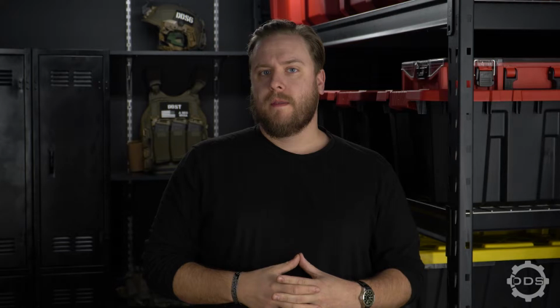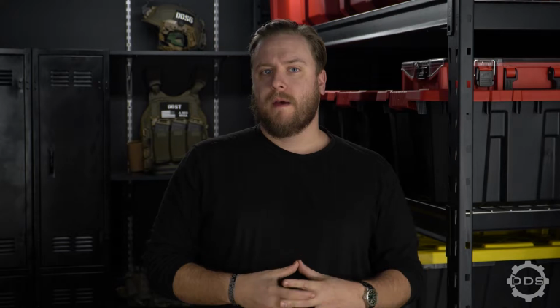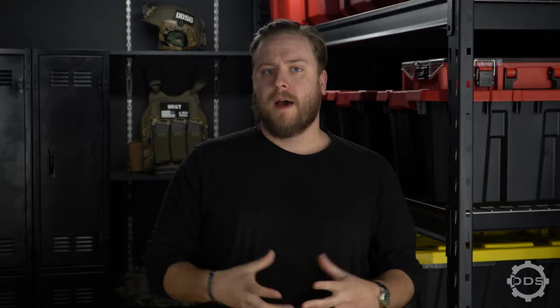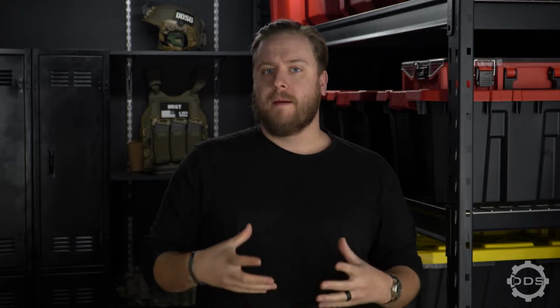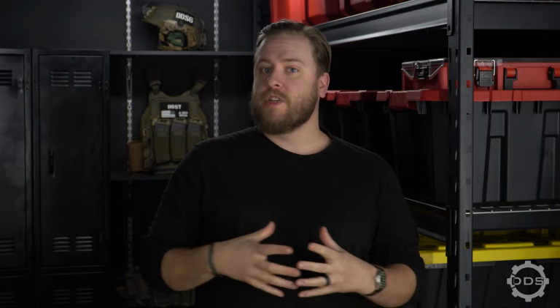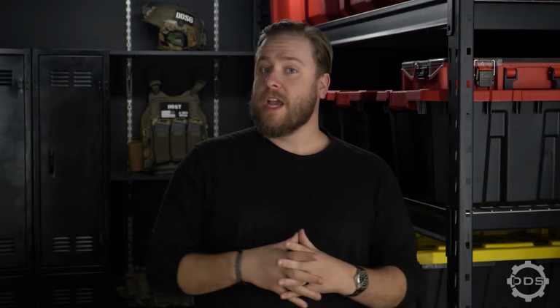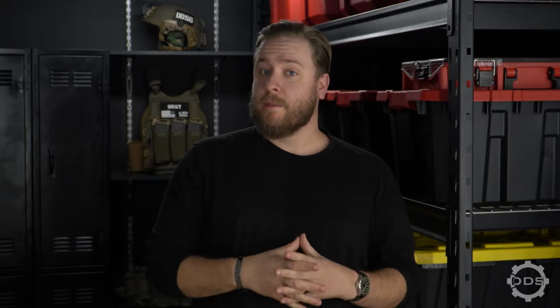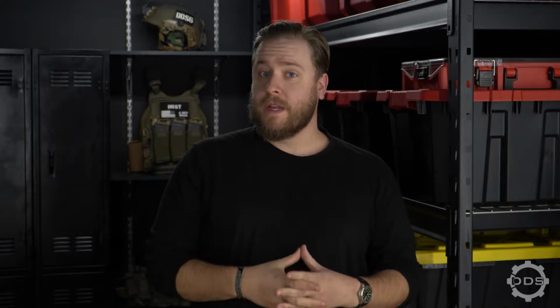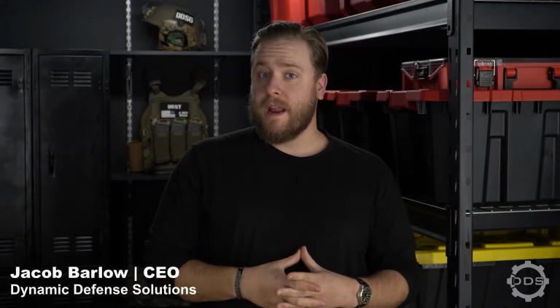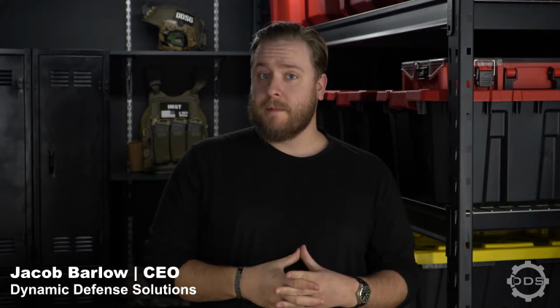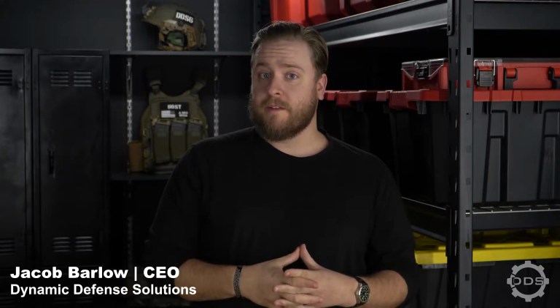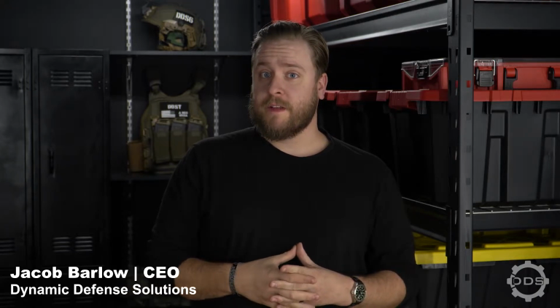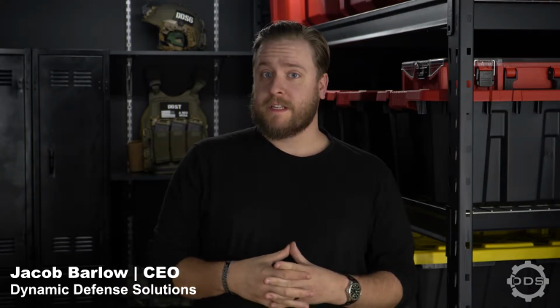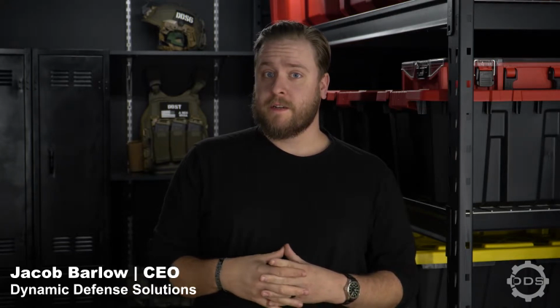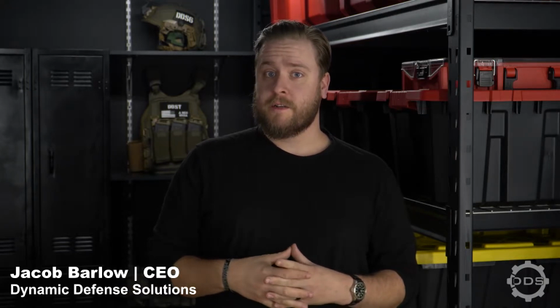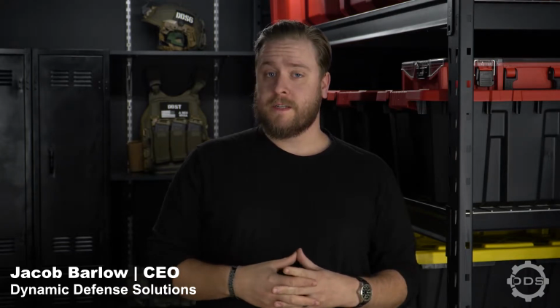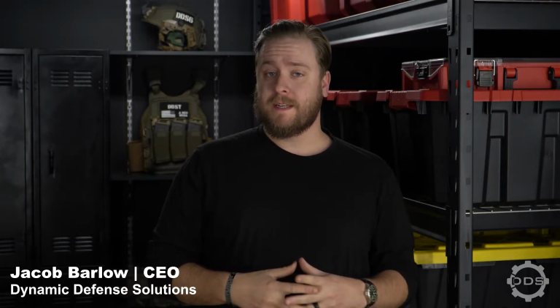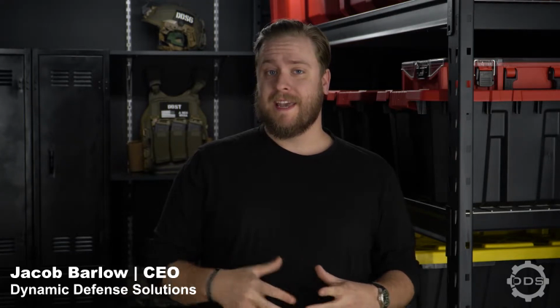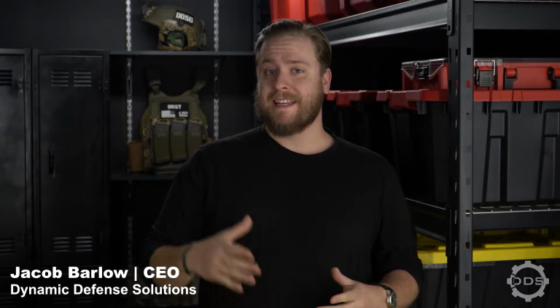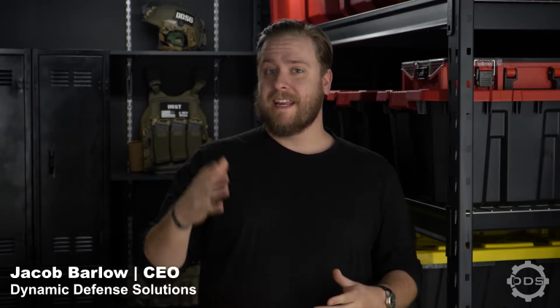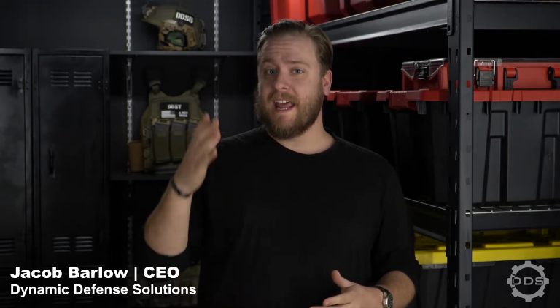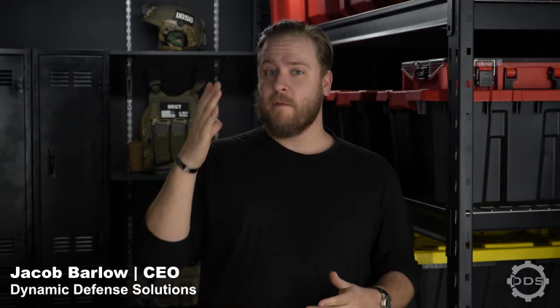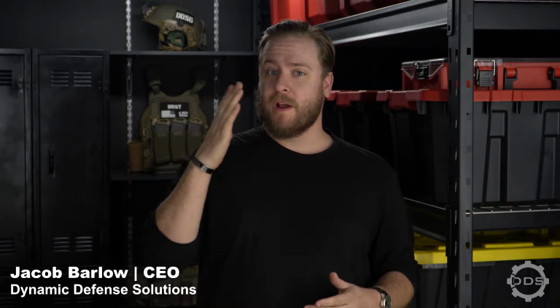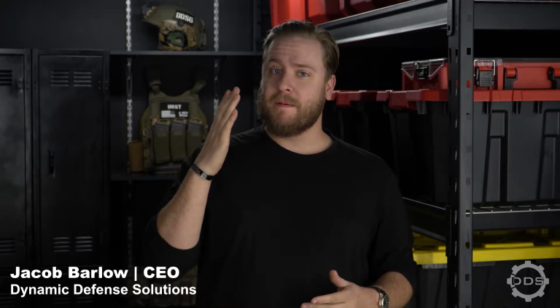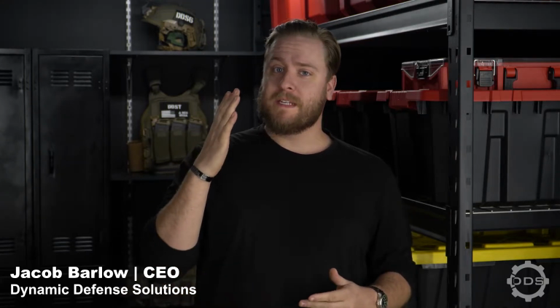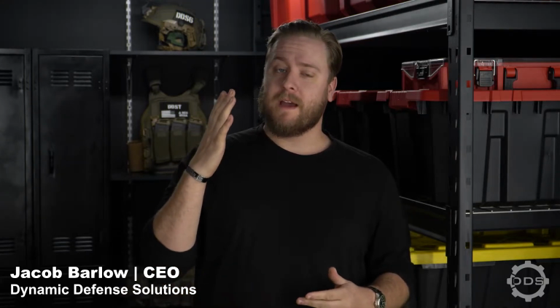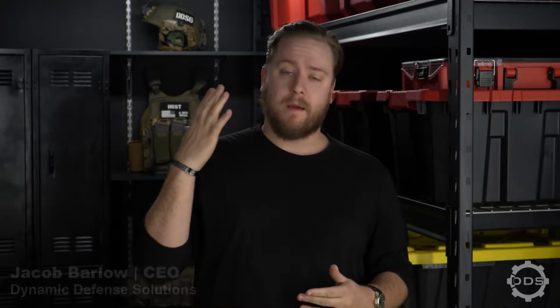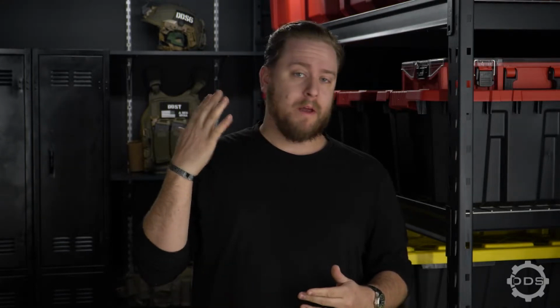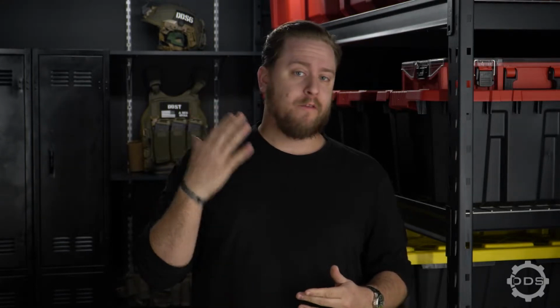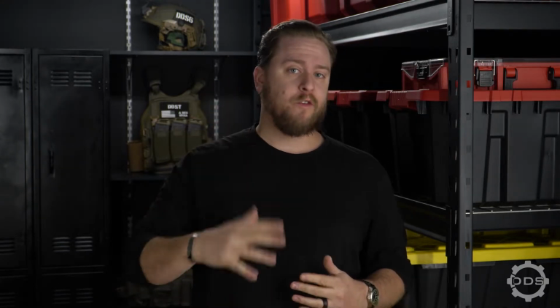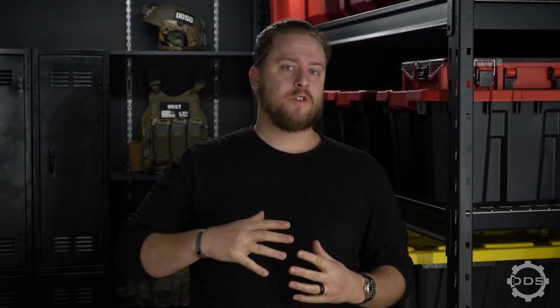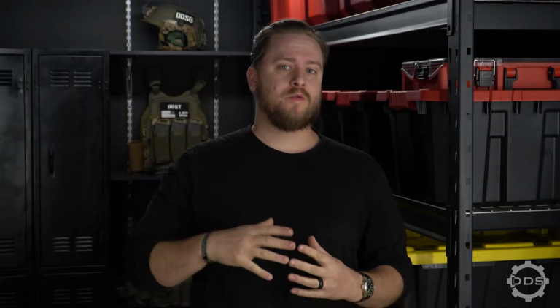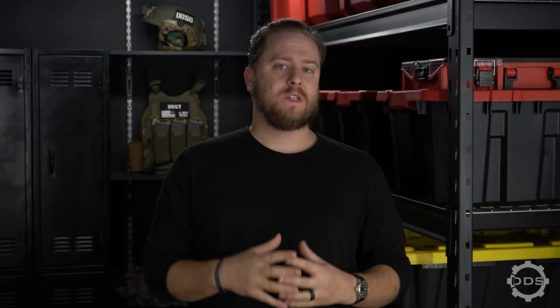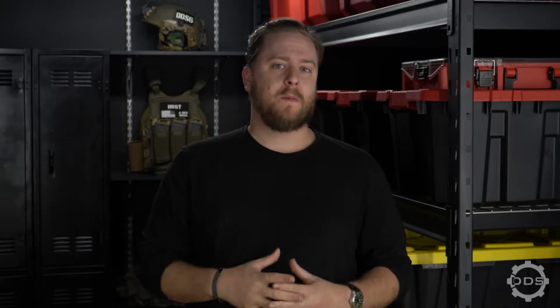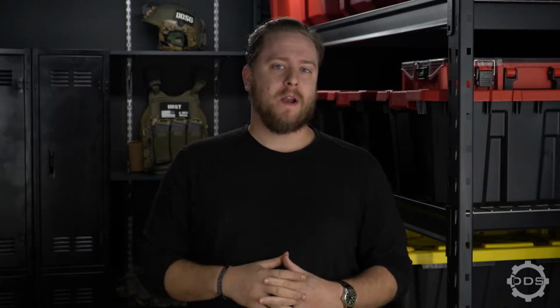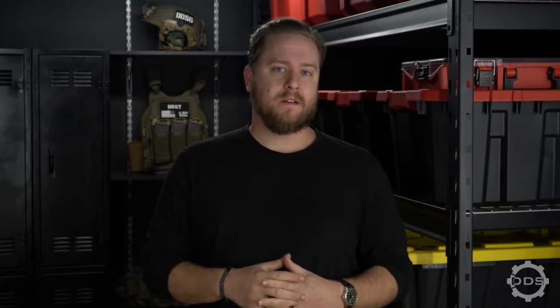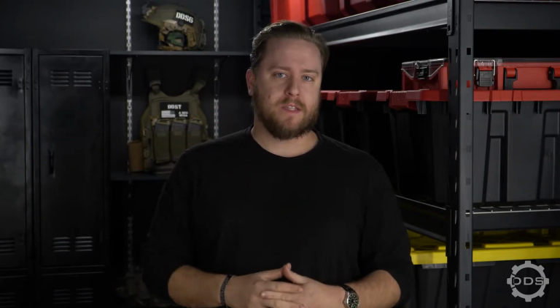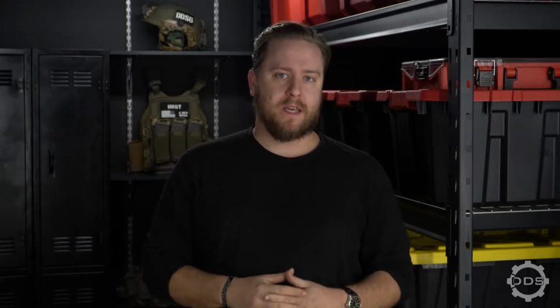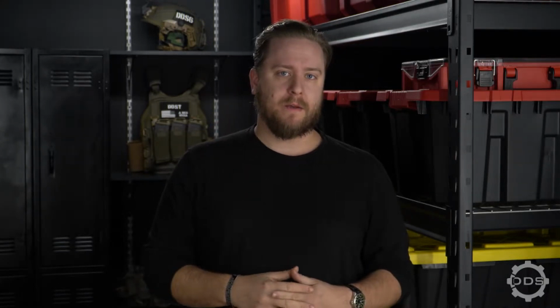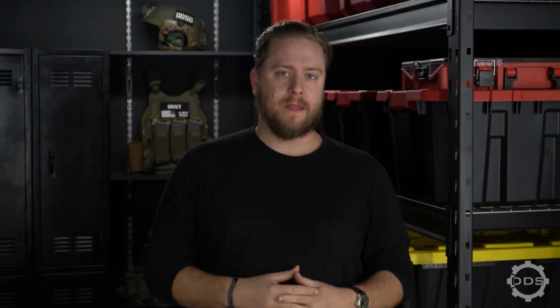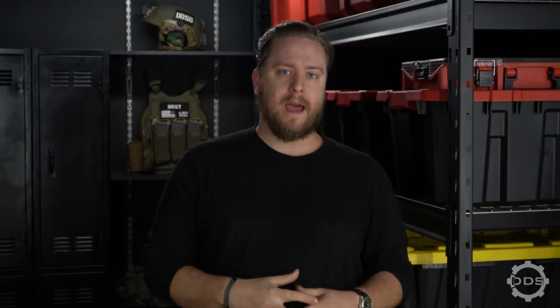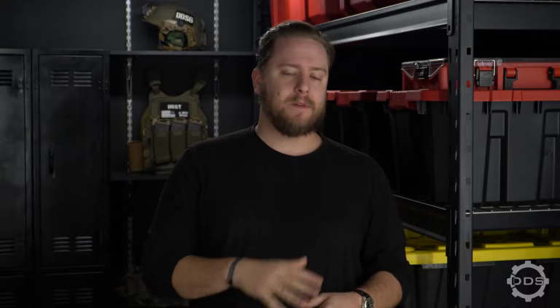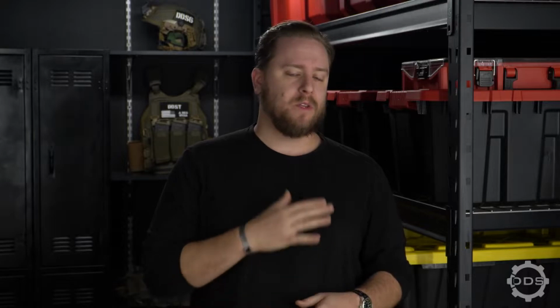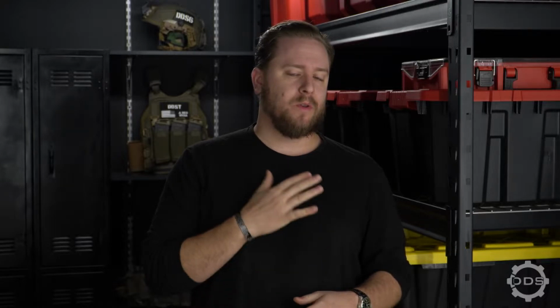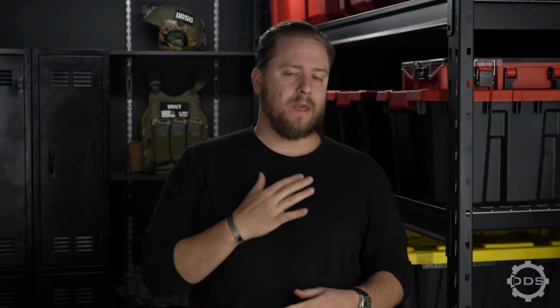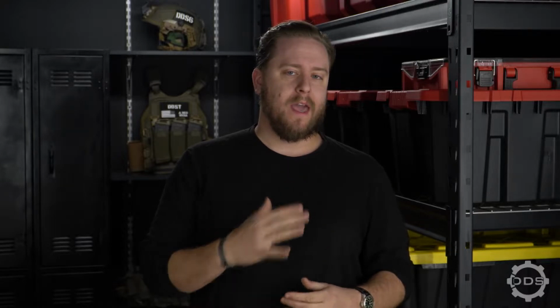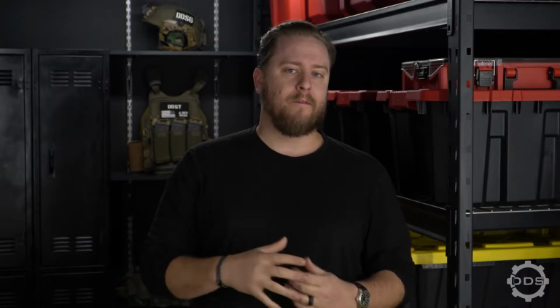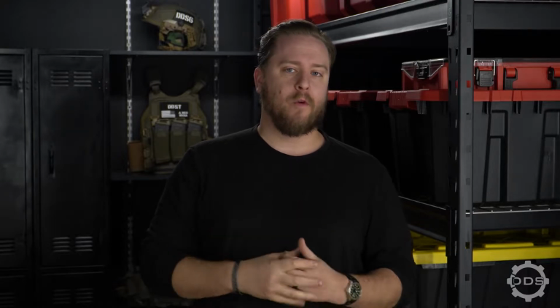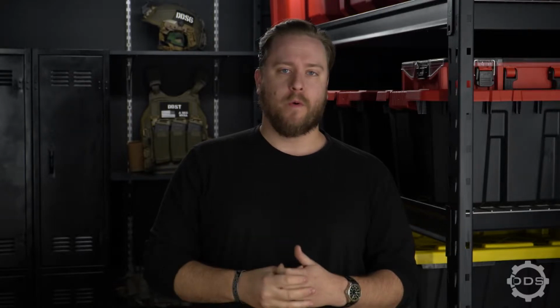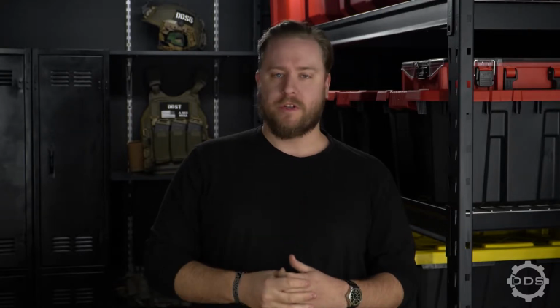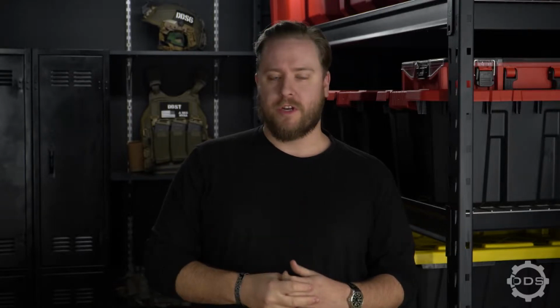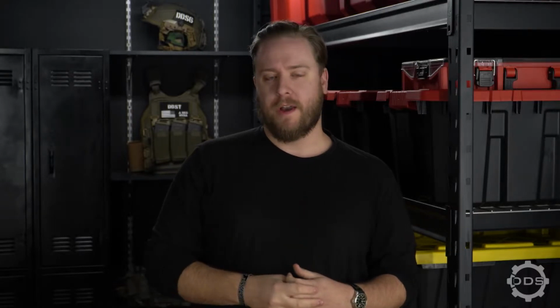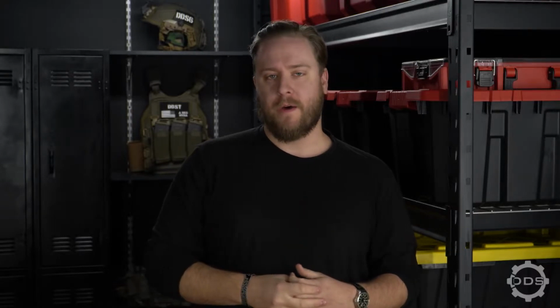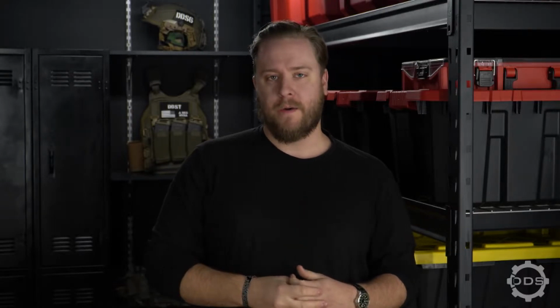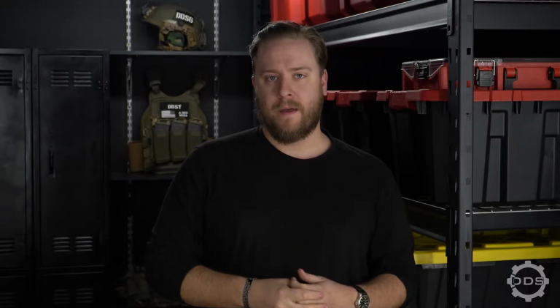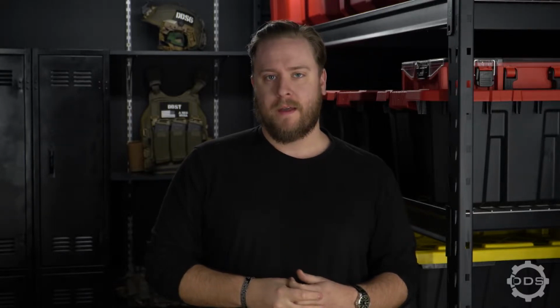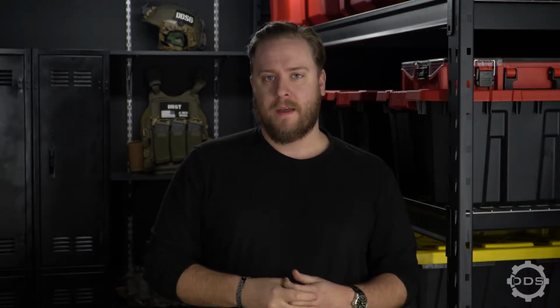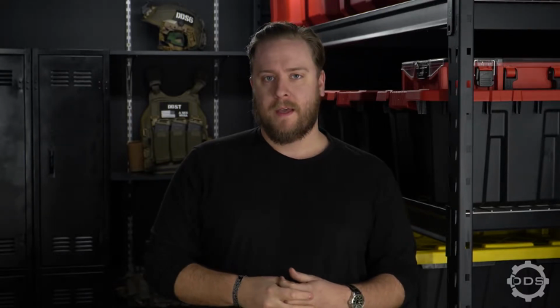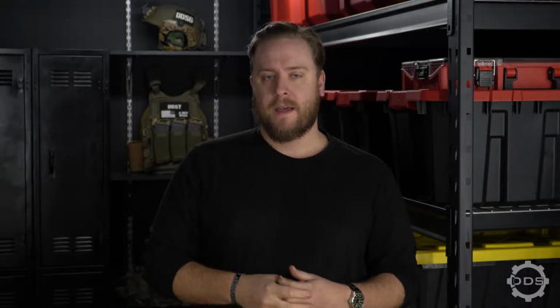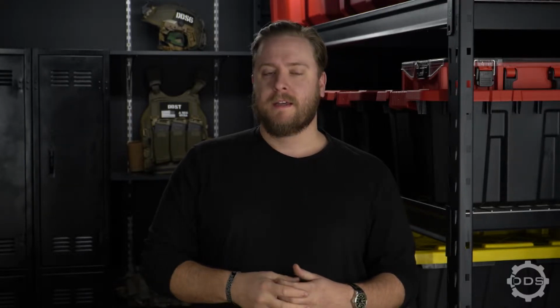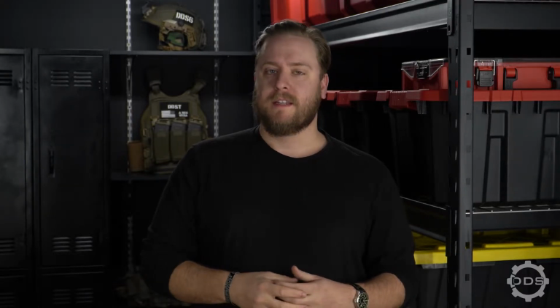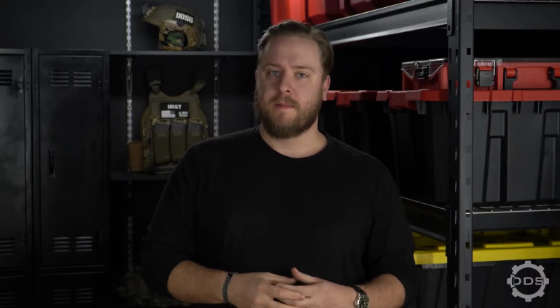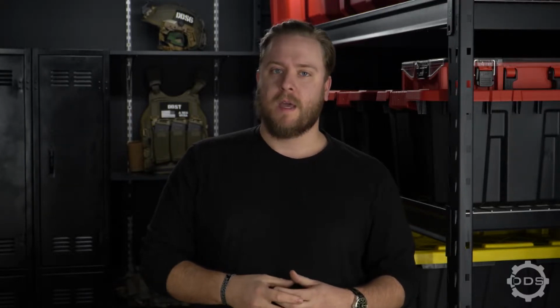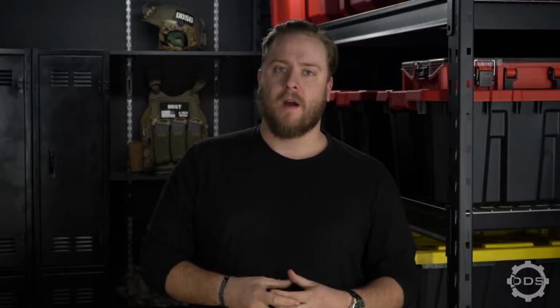Hi, I'm Jacob with Dynamic Defense Solutions, and today we're going to be talking about a first responder skill that absolutely everyone should know: CPR.